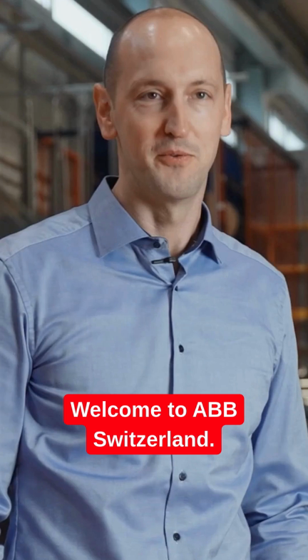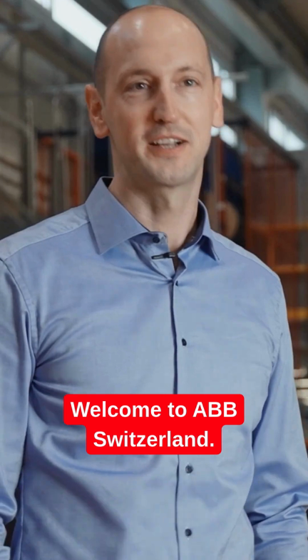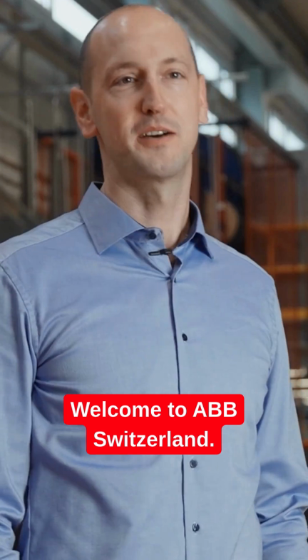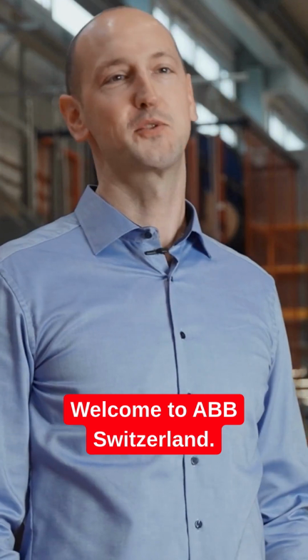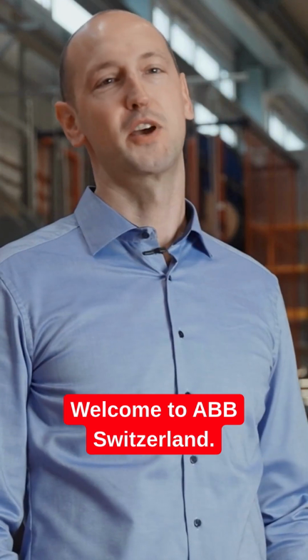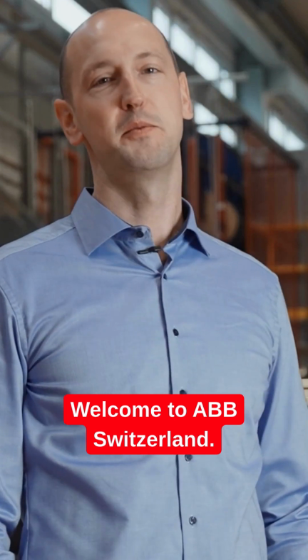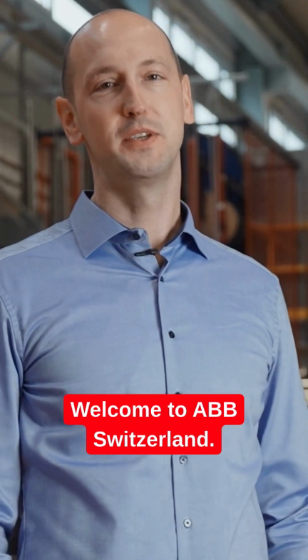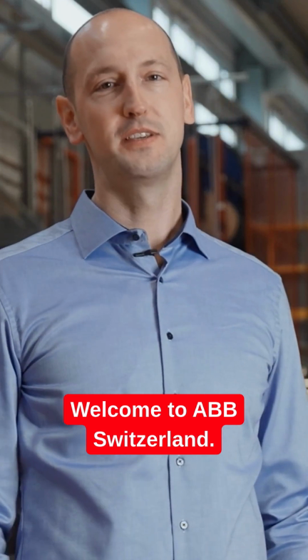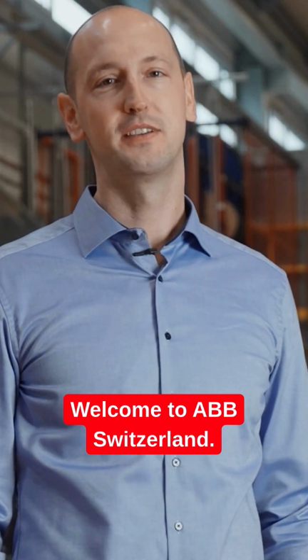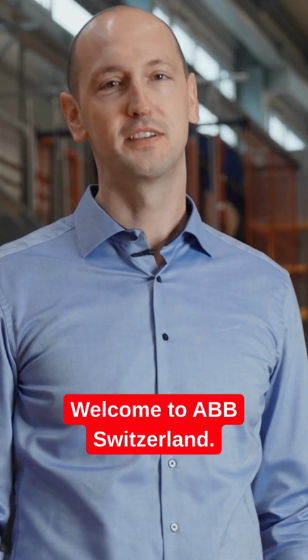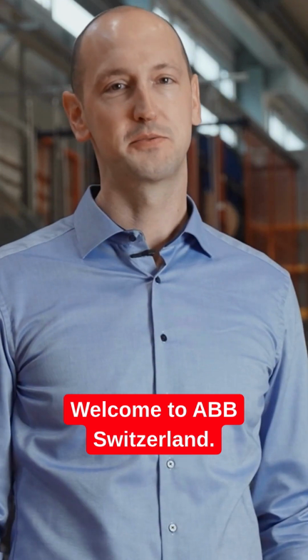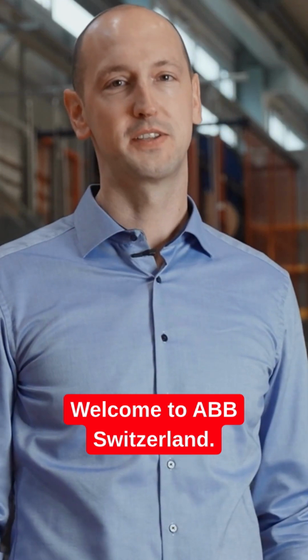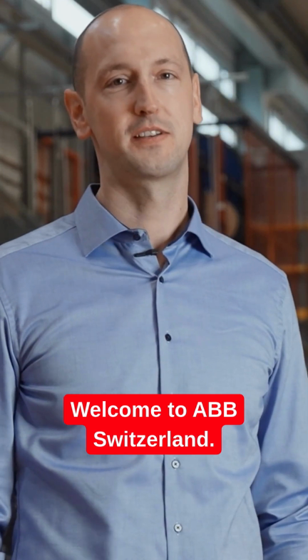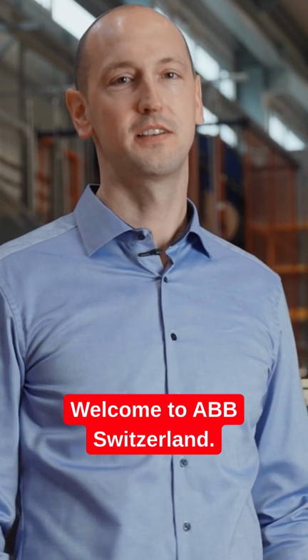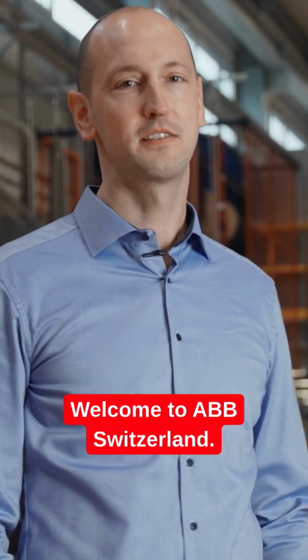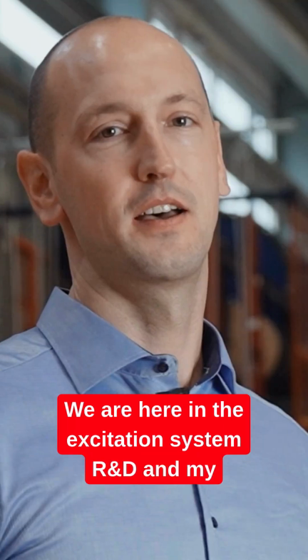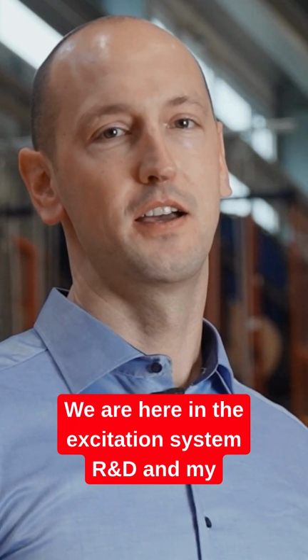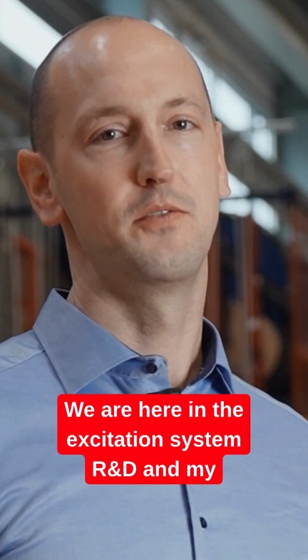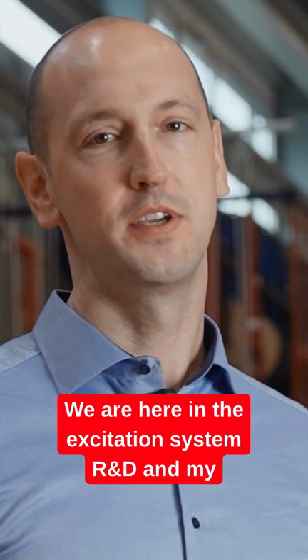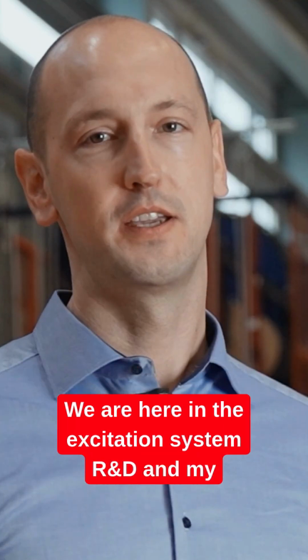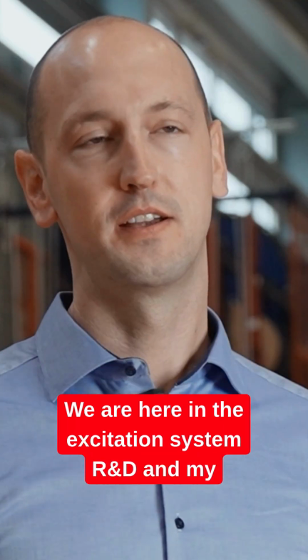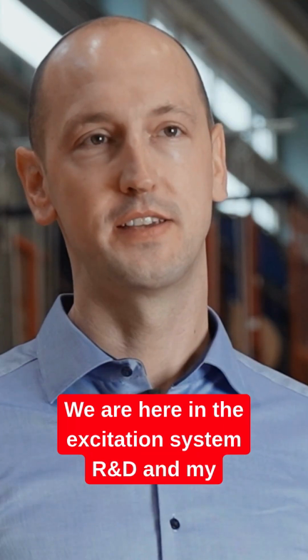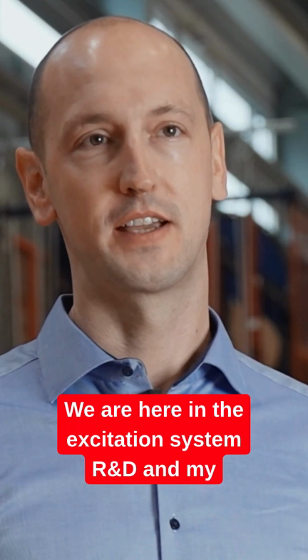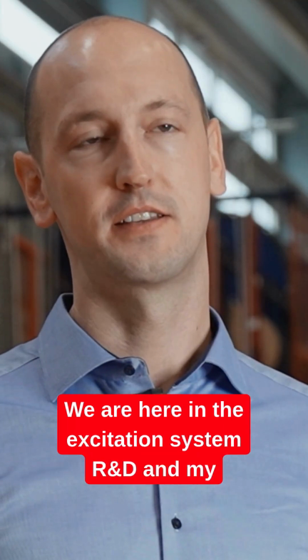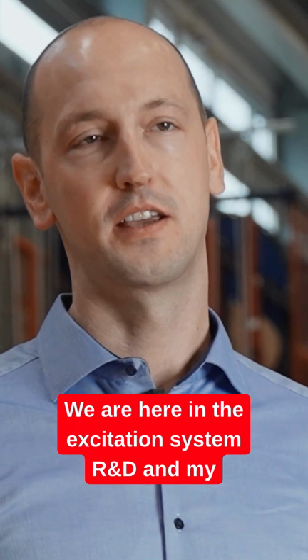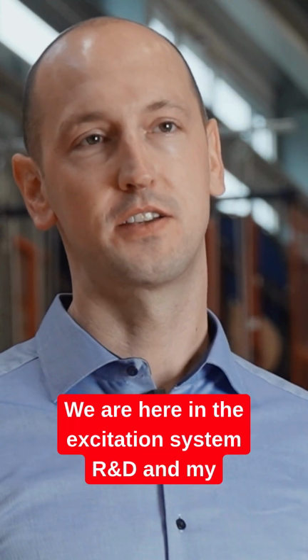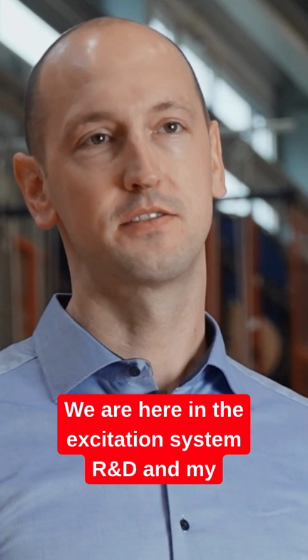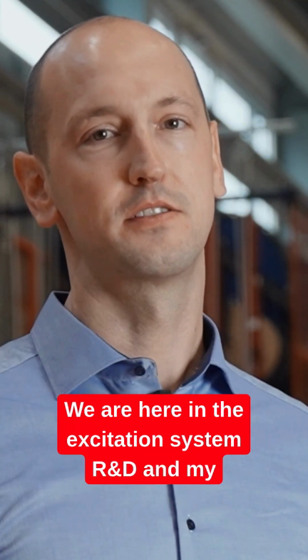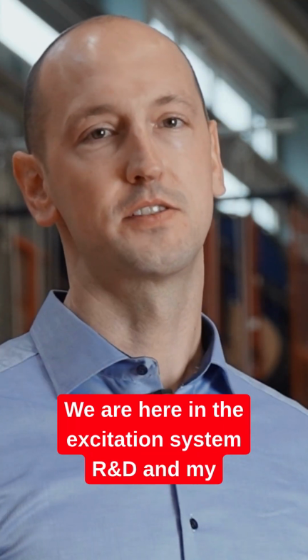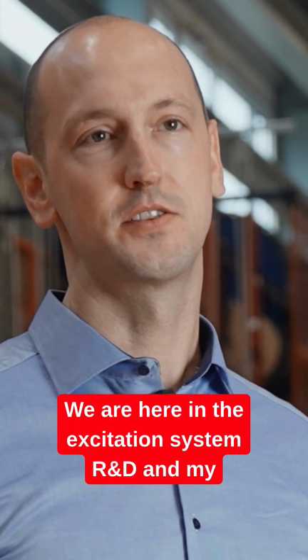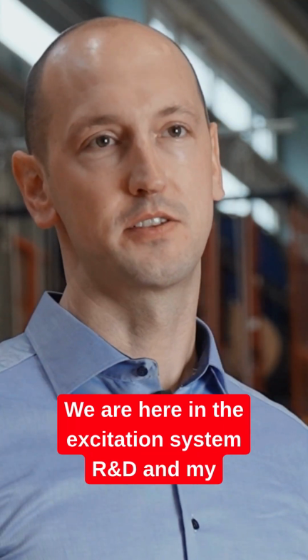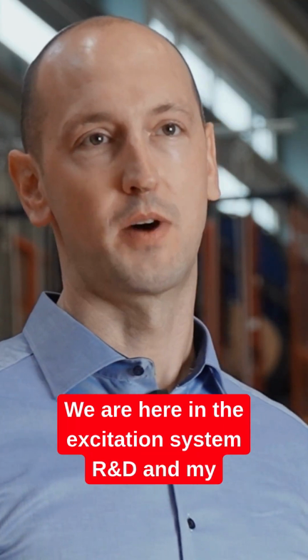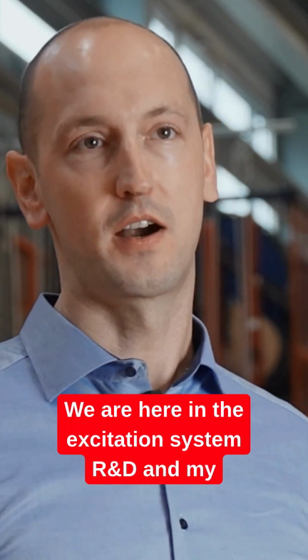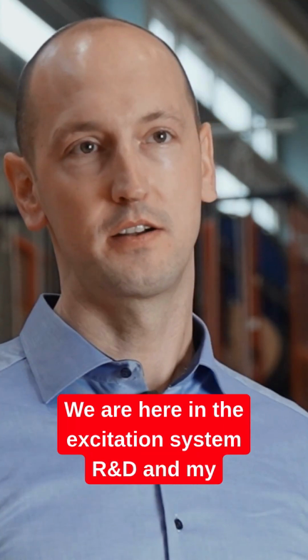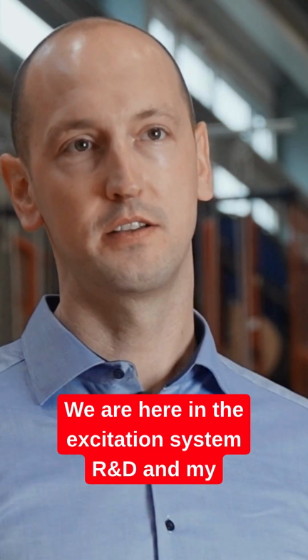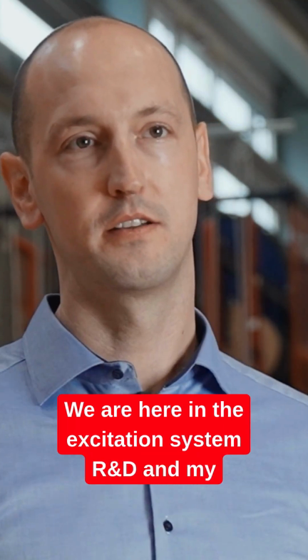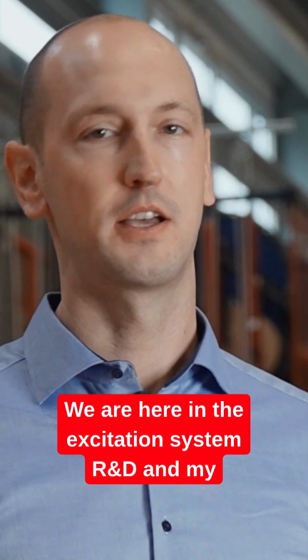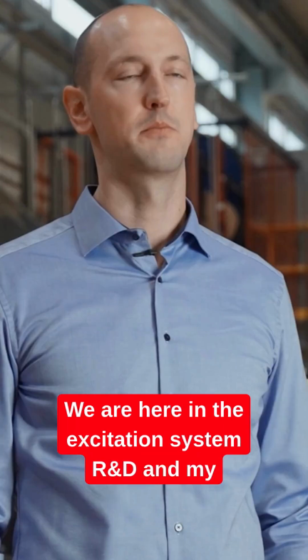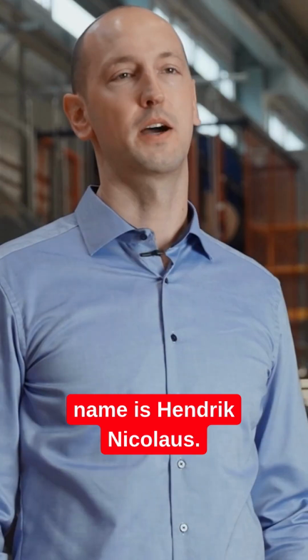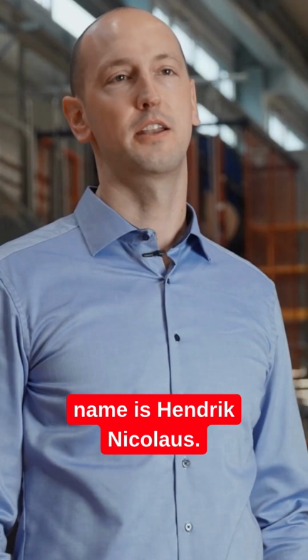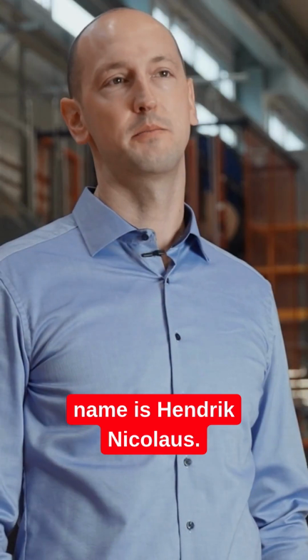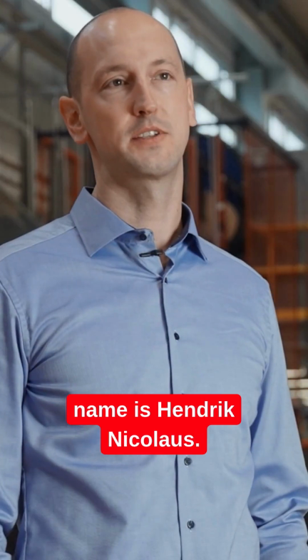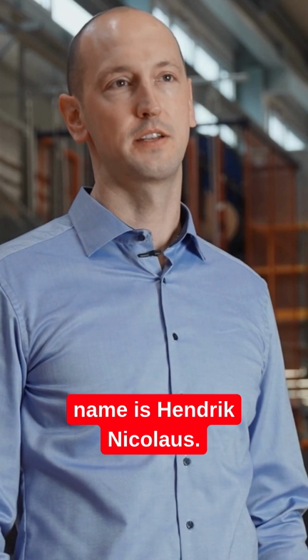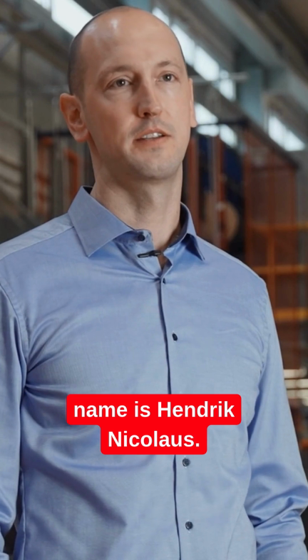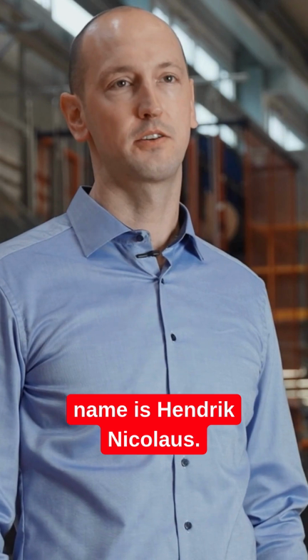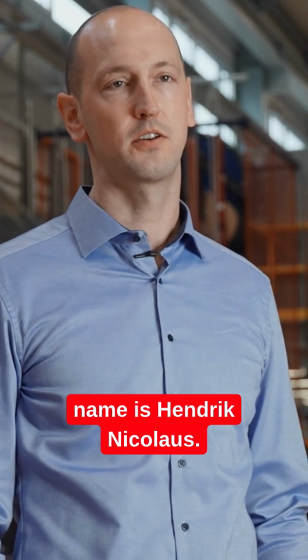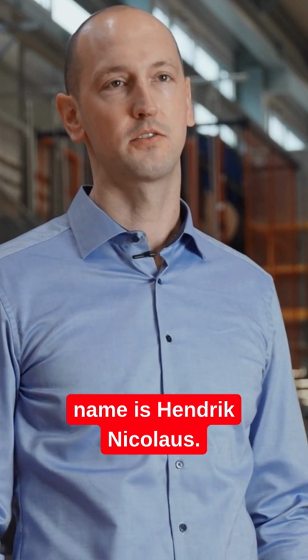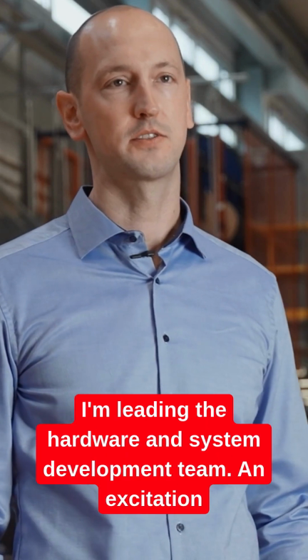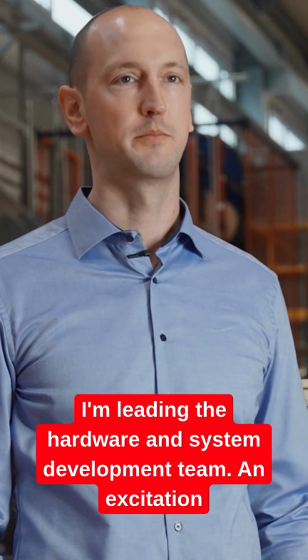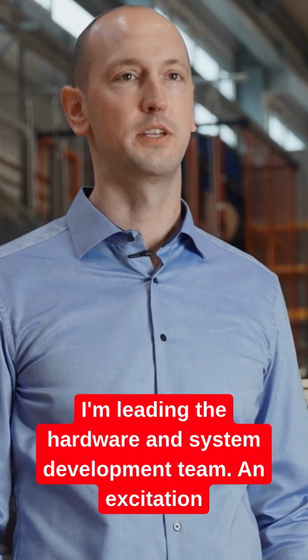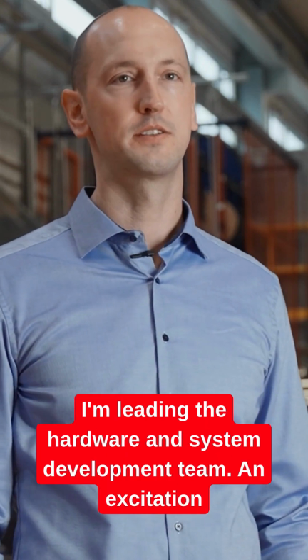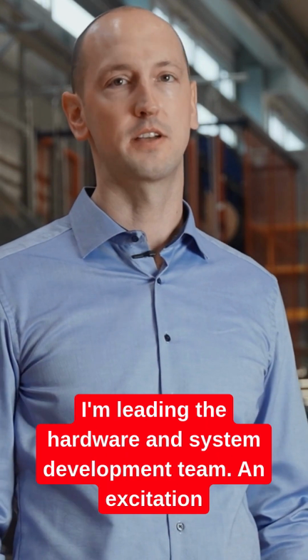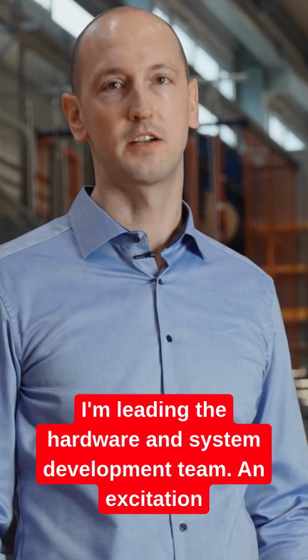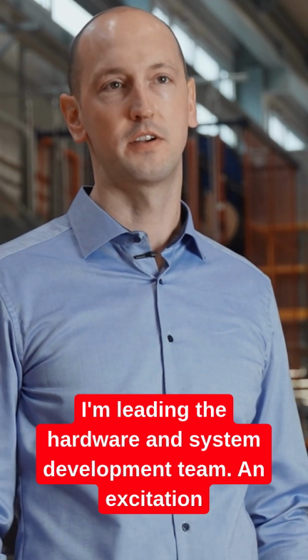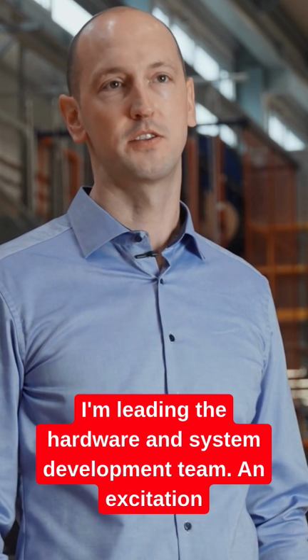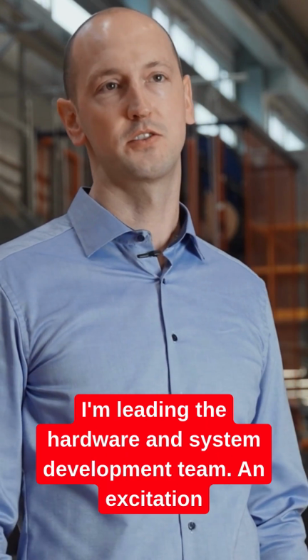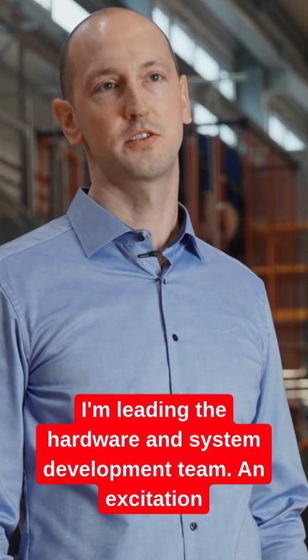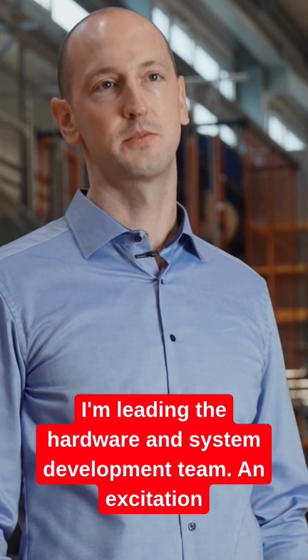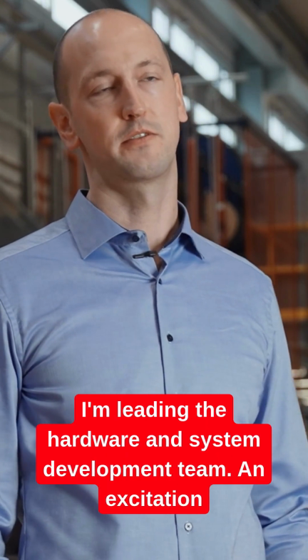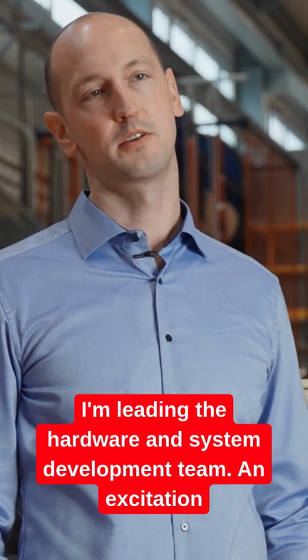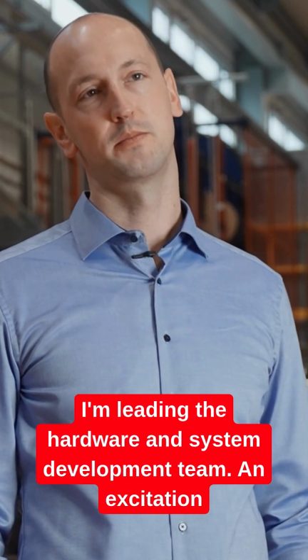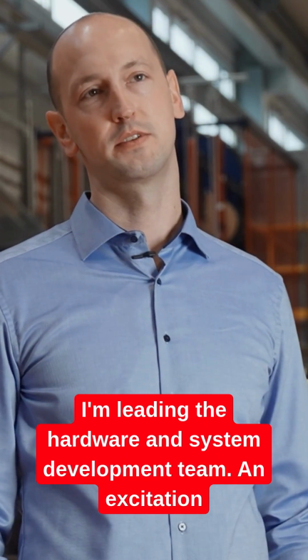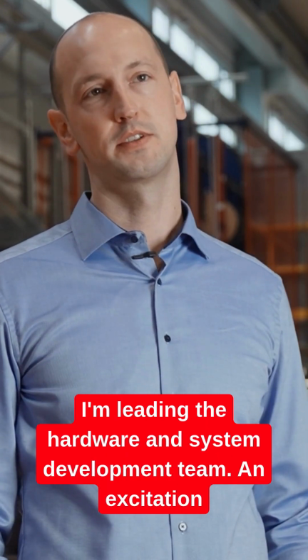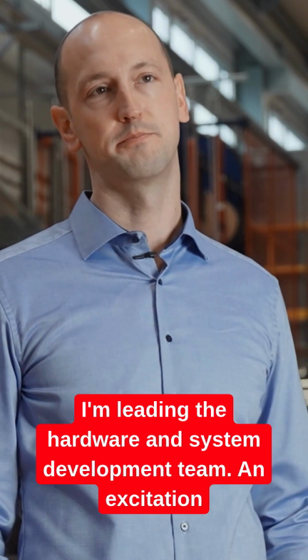Welcome to ABB Switzerland. We are here in the excitation system R&D and my name is Henning Nikolaus. I'm leading the hardware and systems development team.